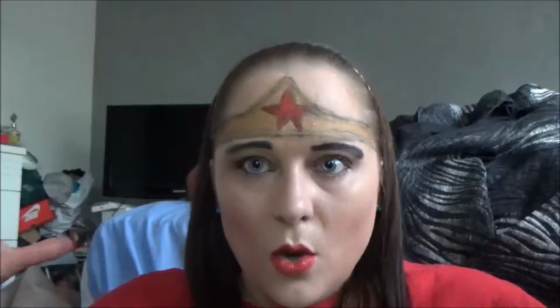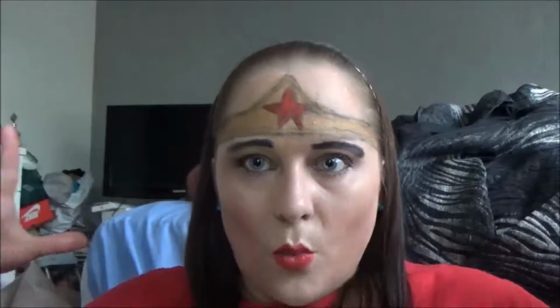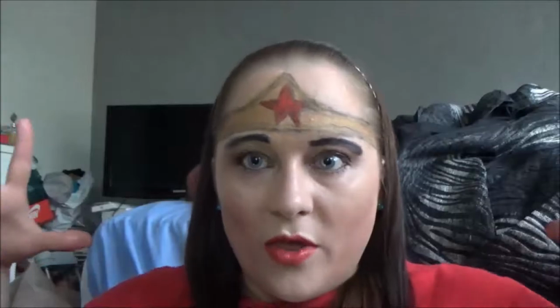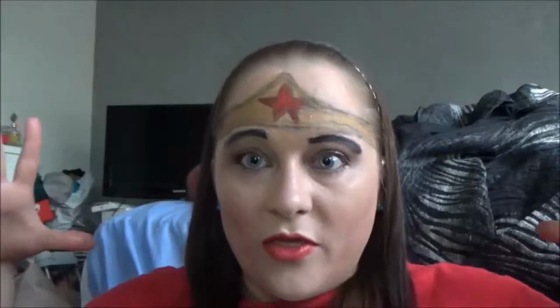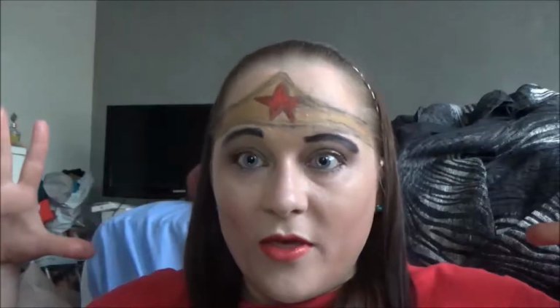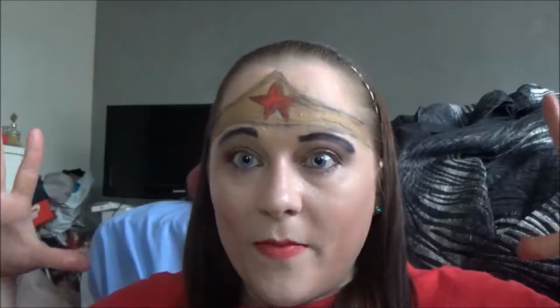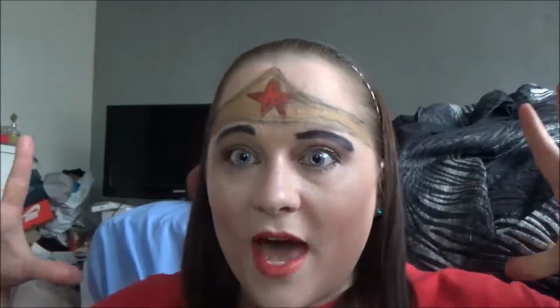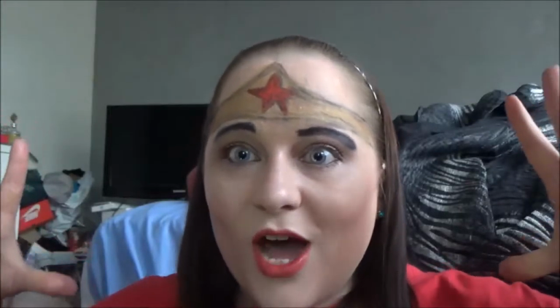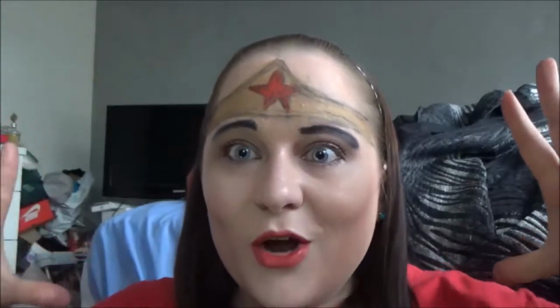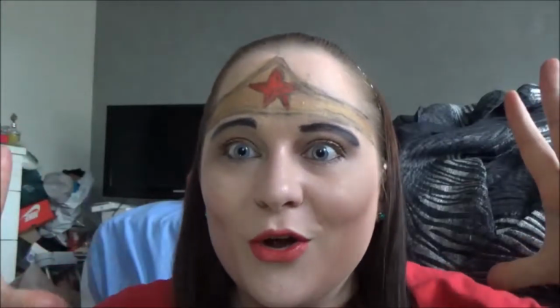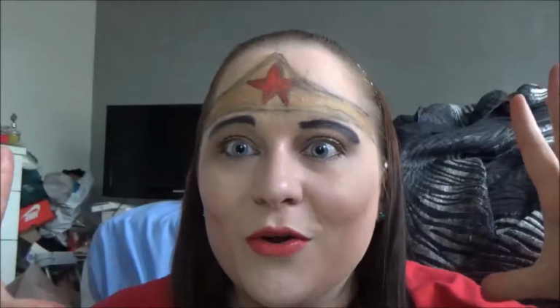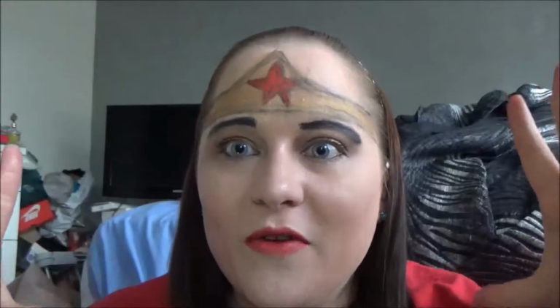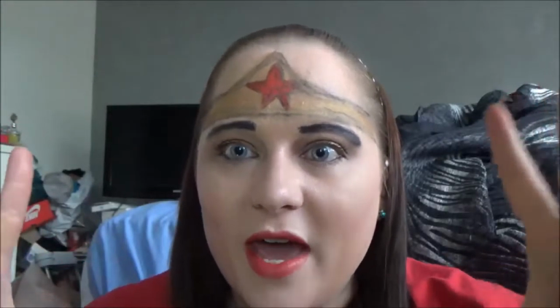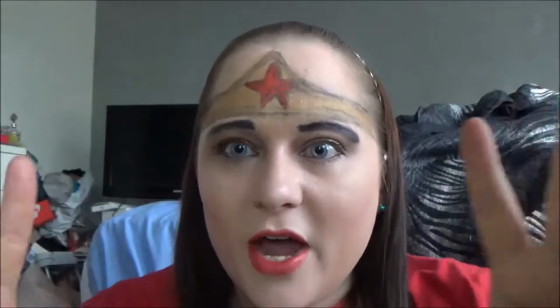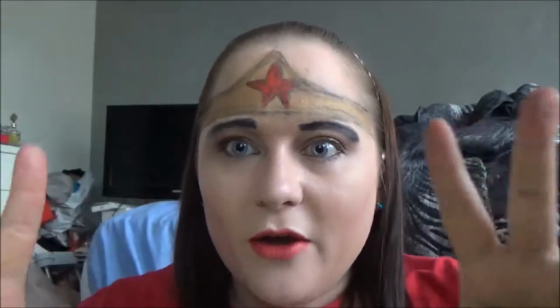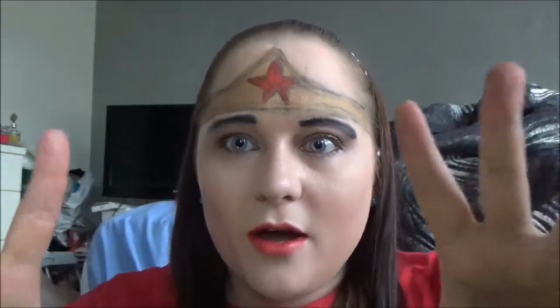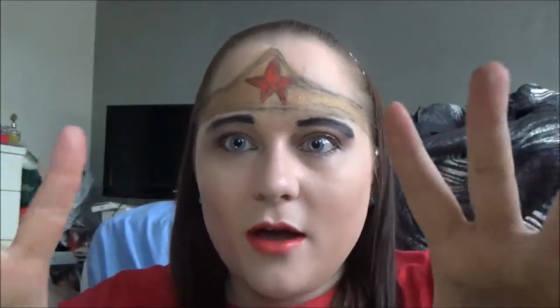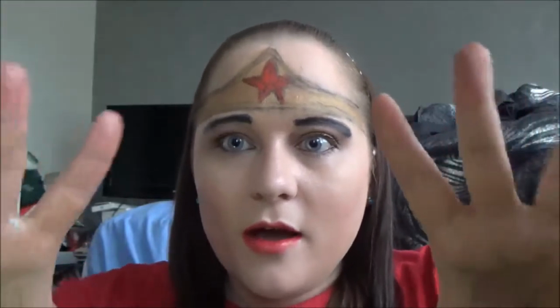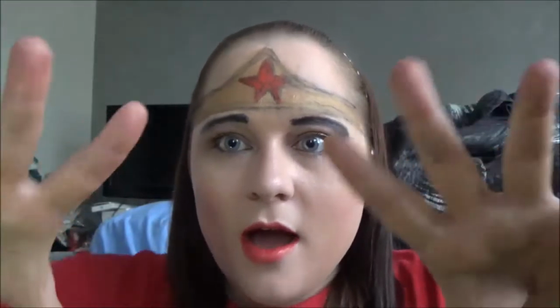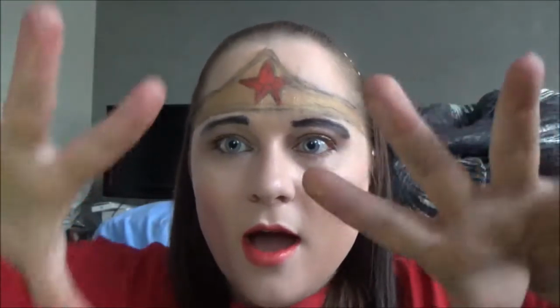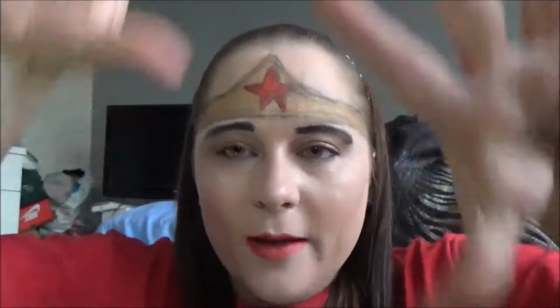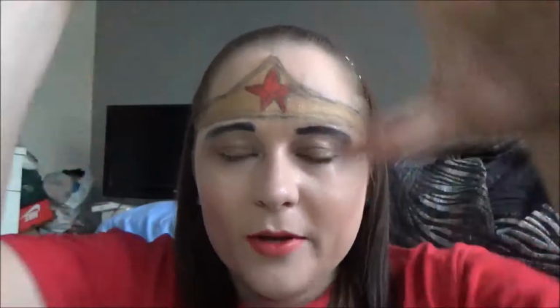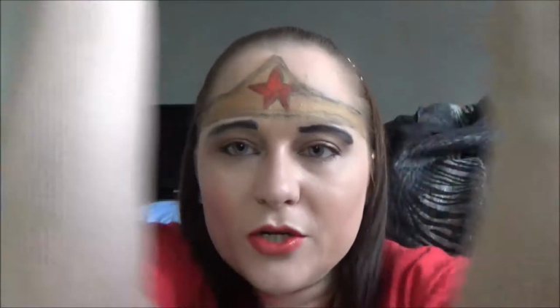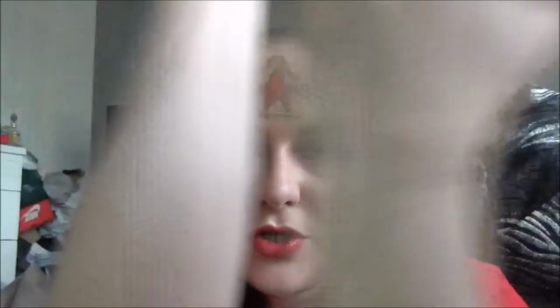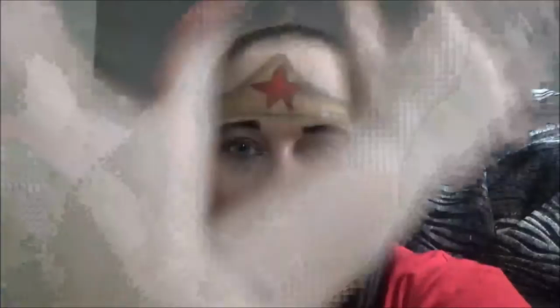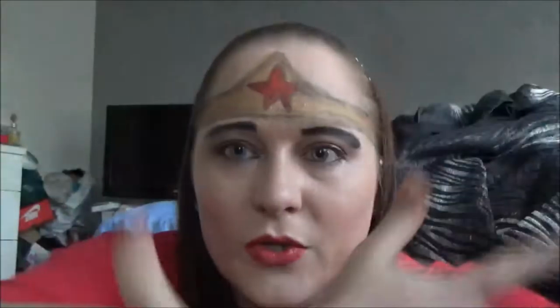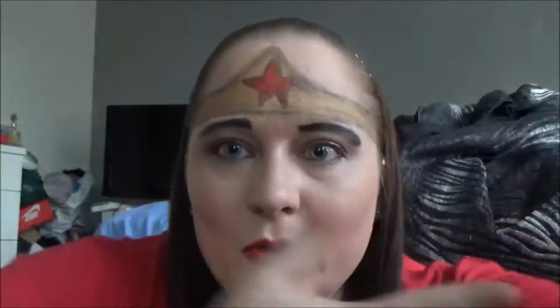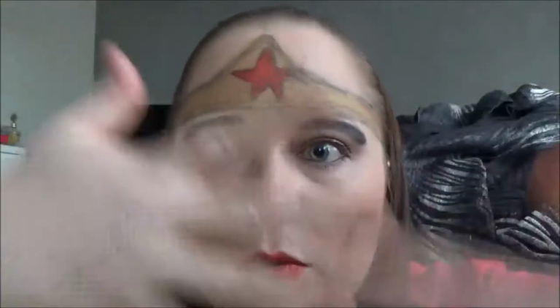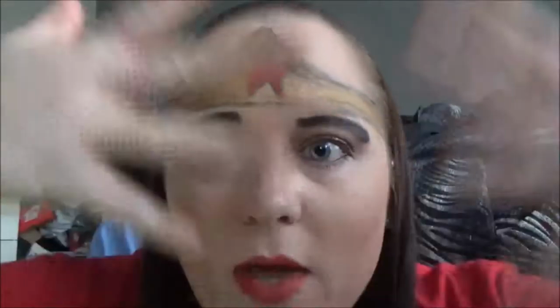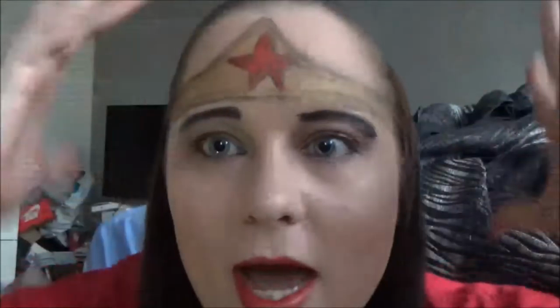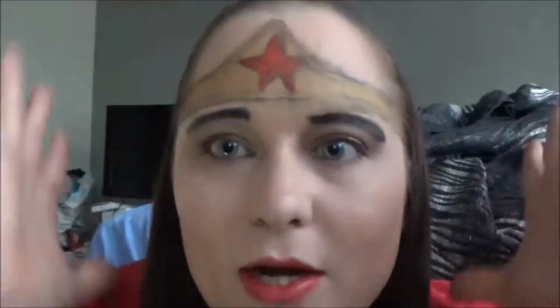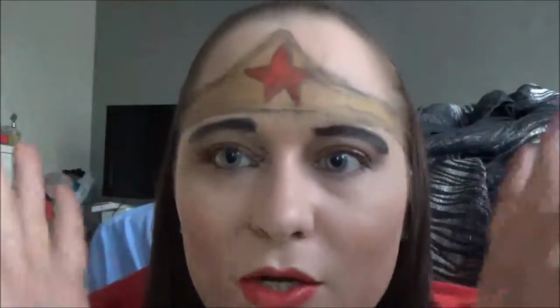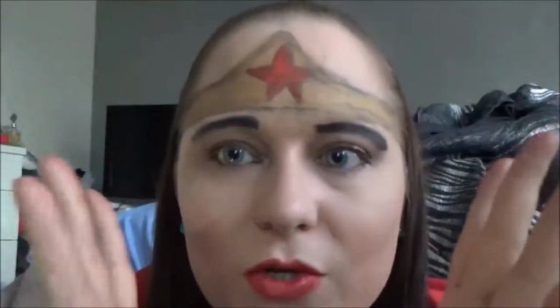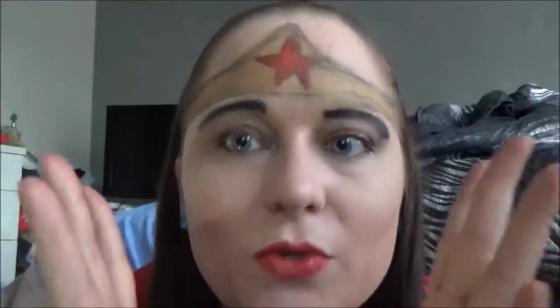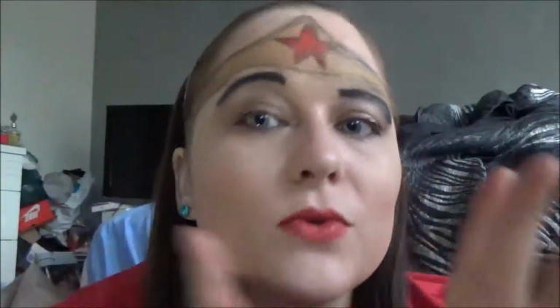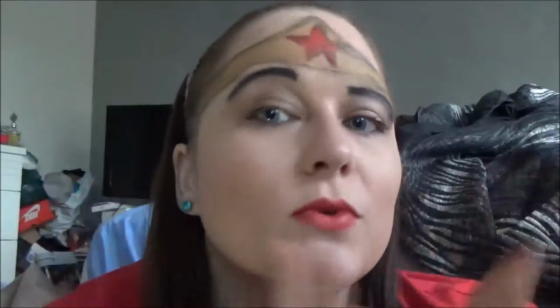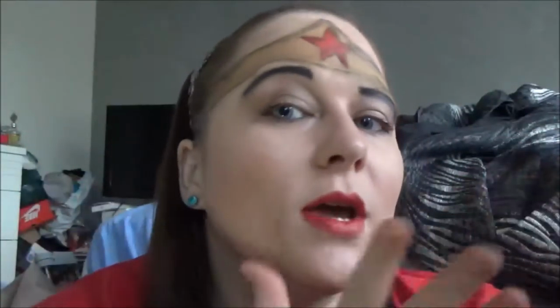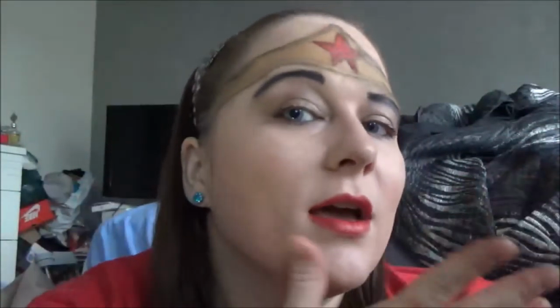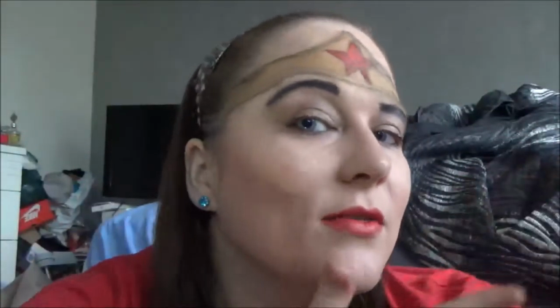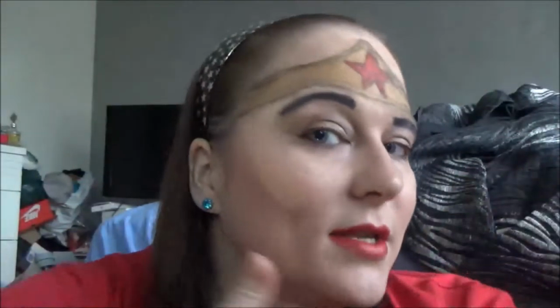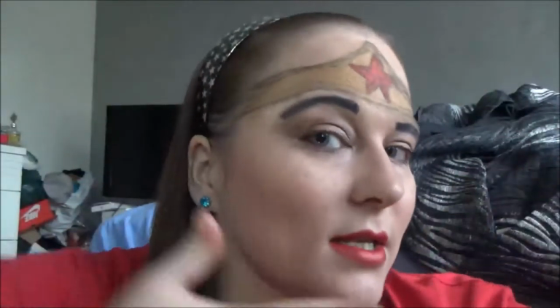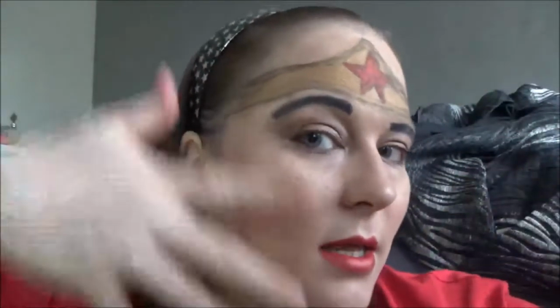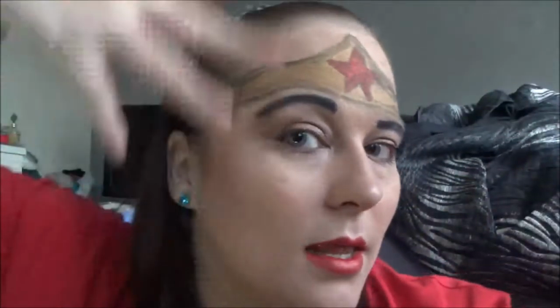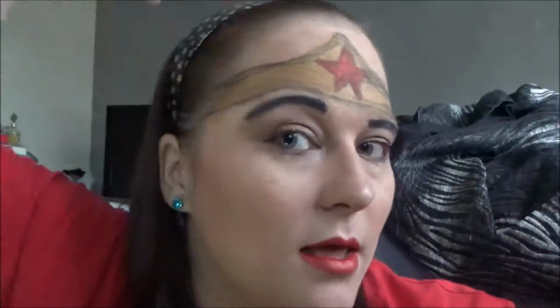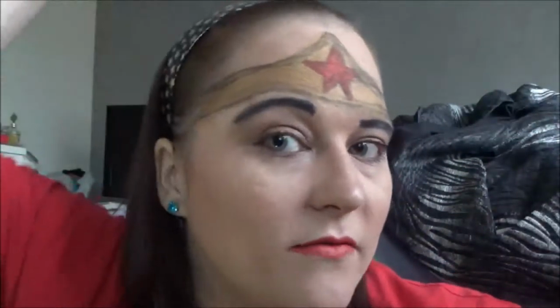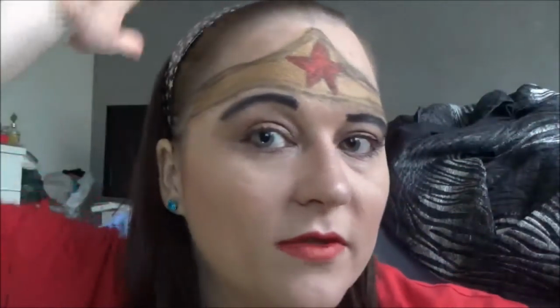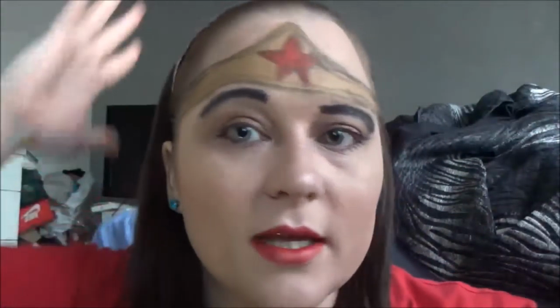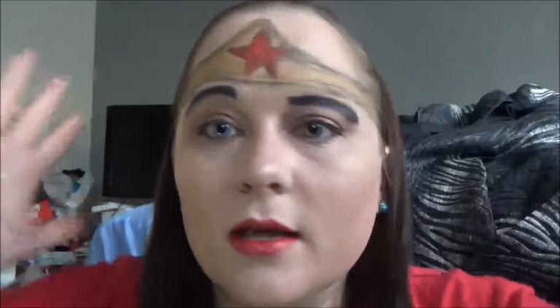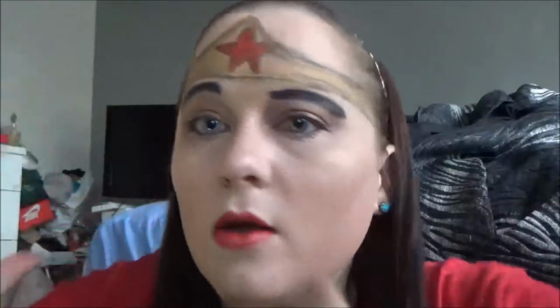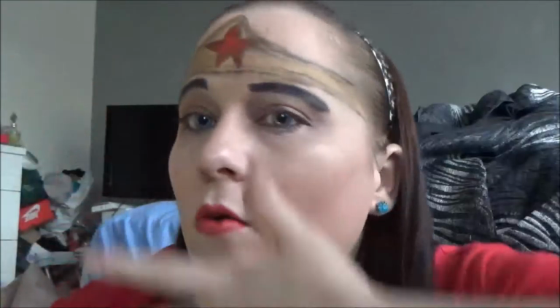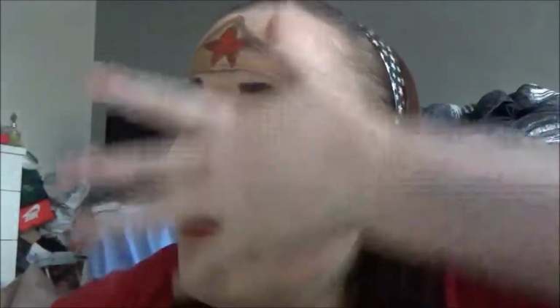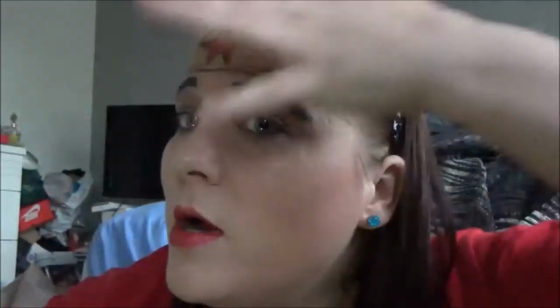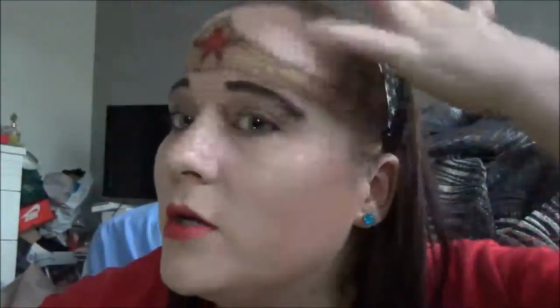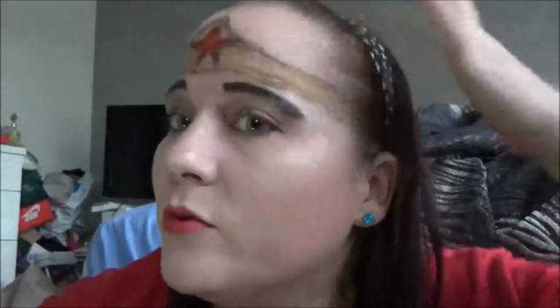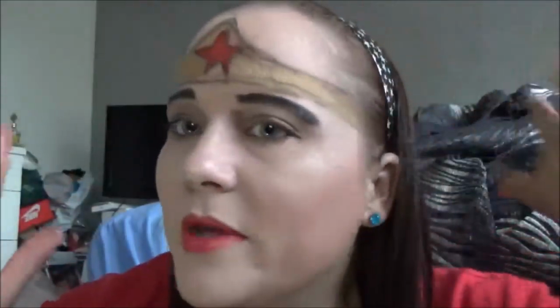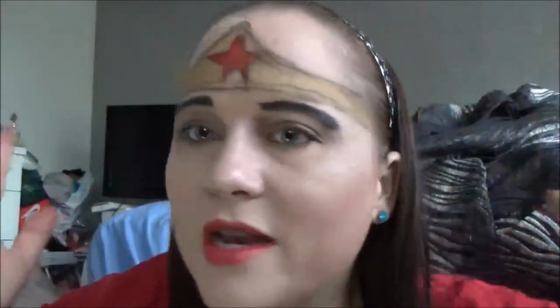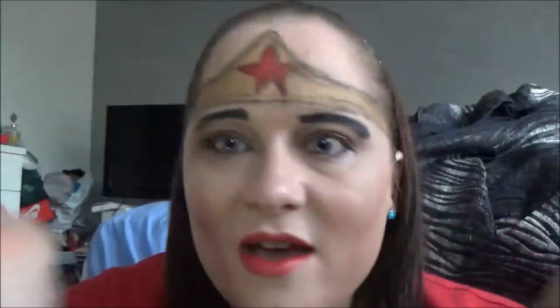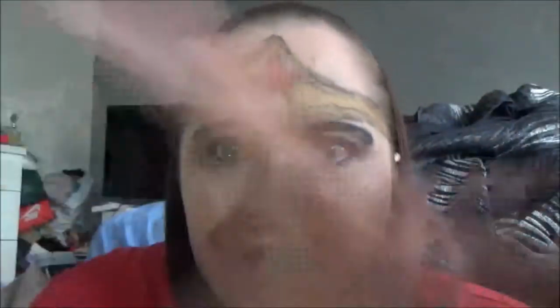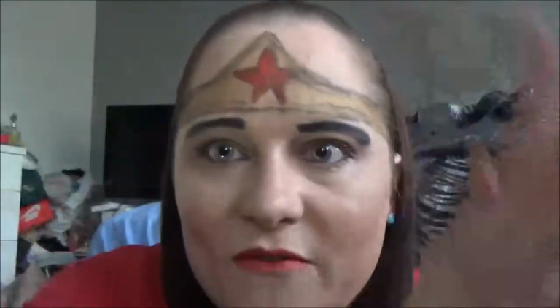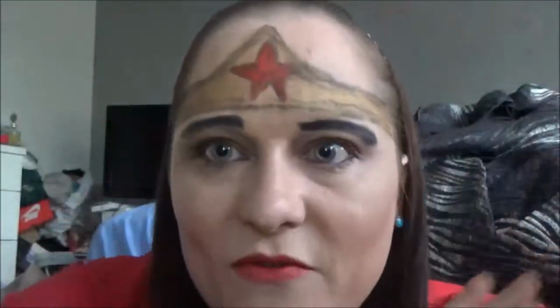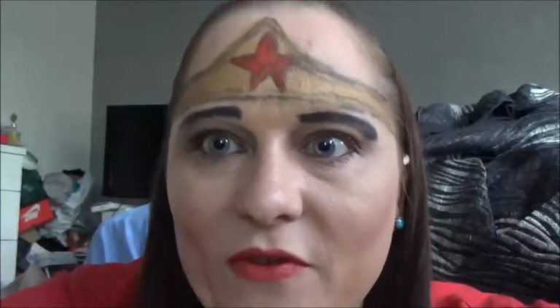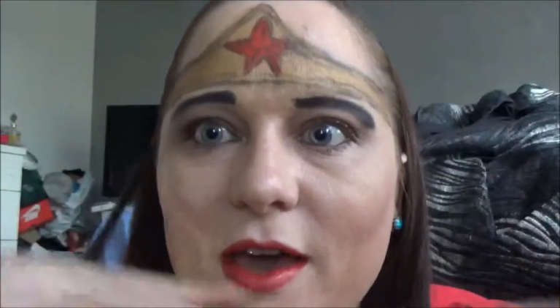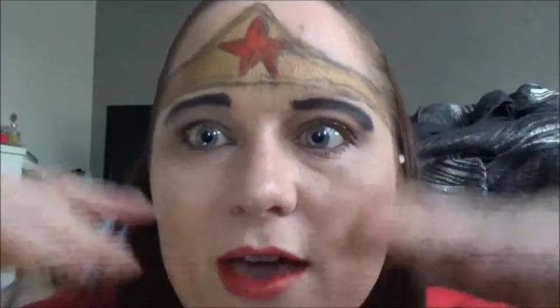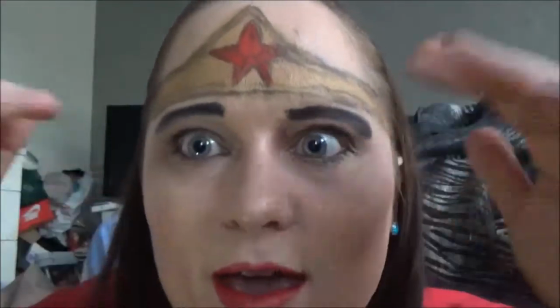With the power of Hera, I'm going to show you how to do this lovely Wonder Woman face.